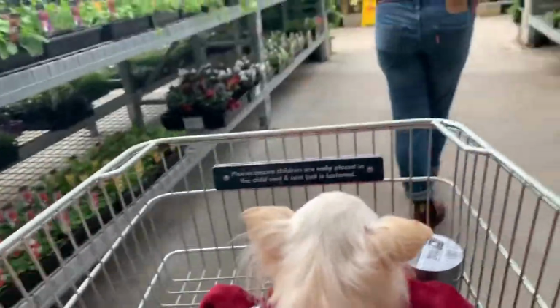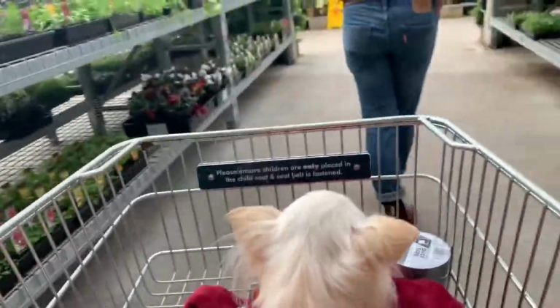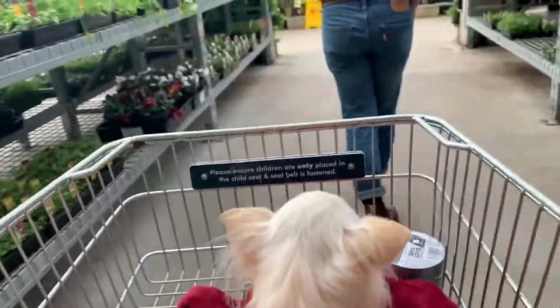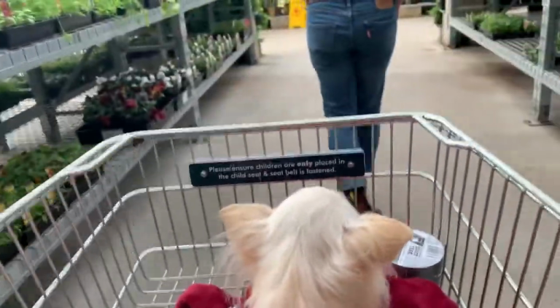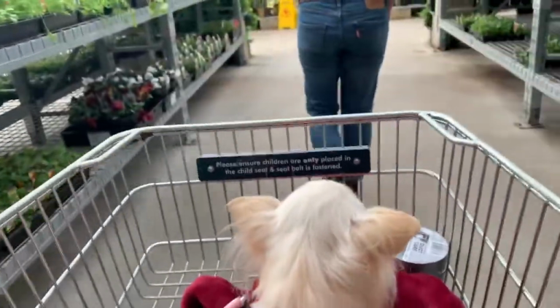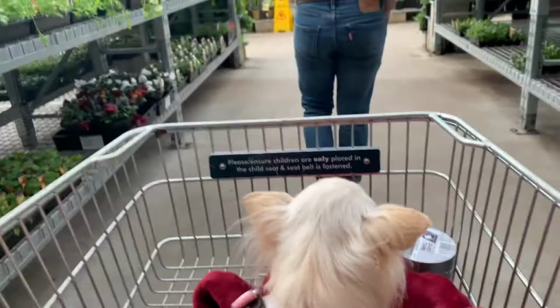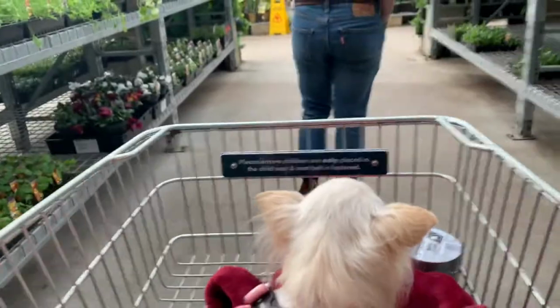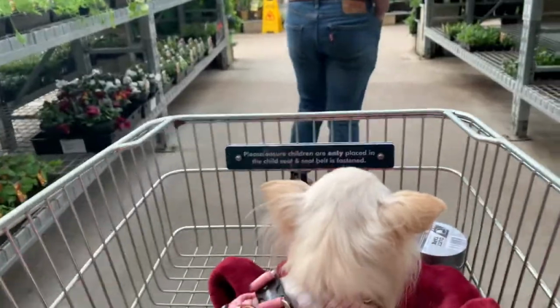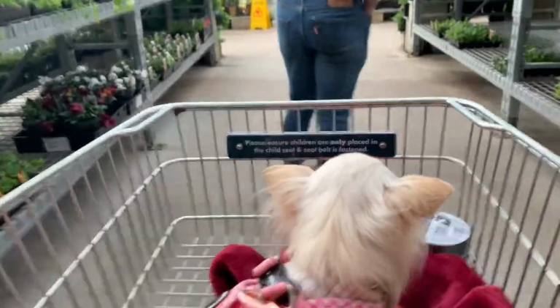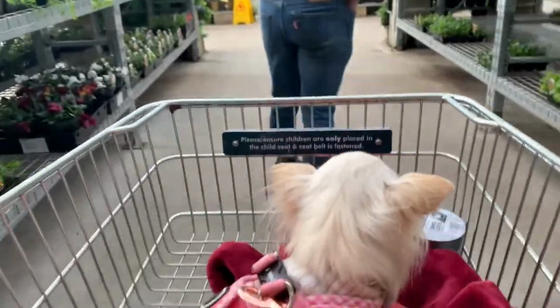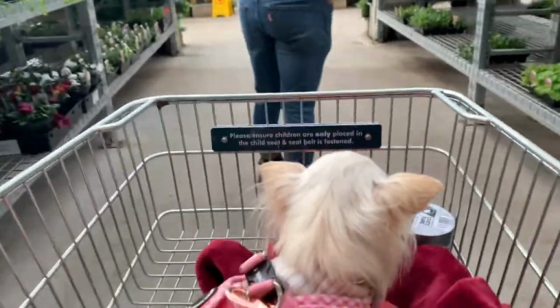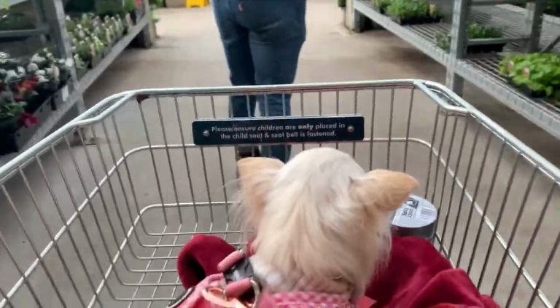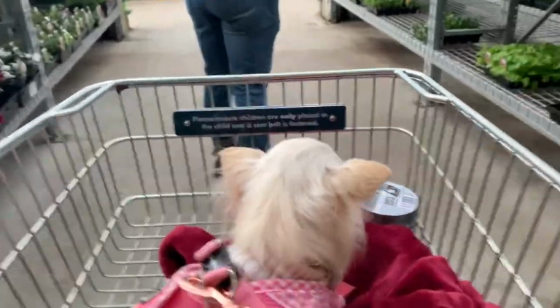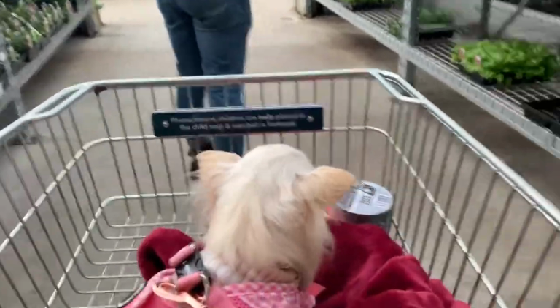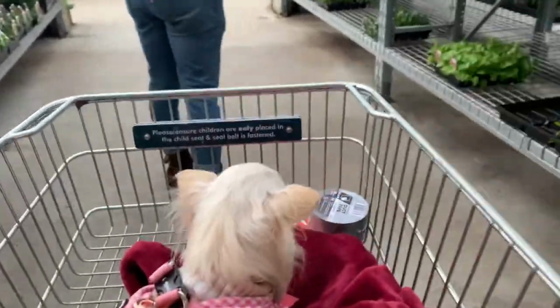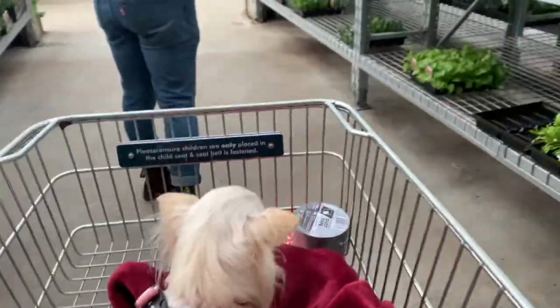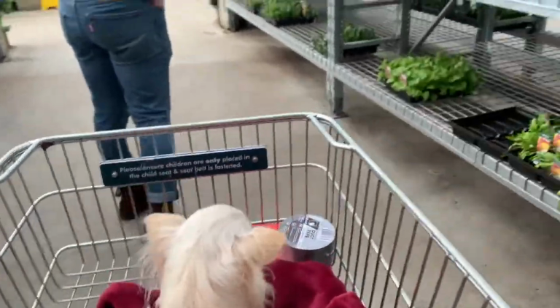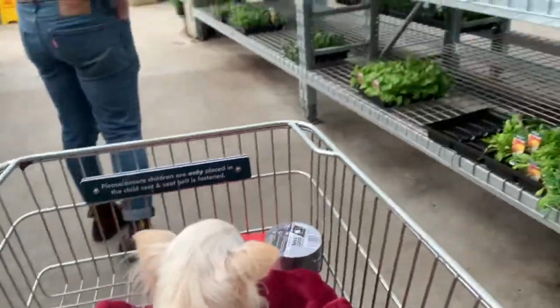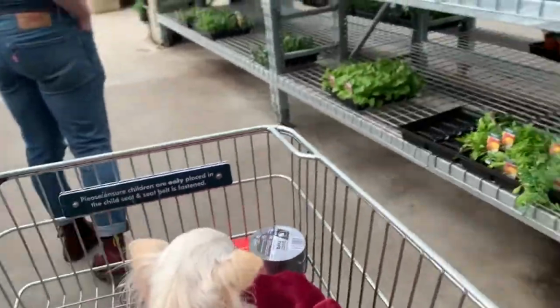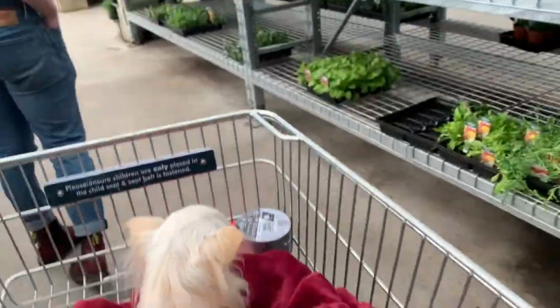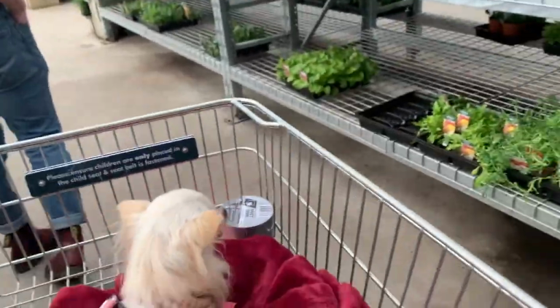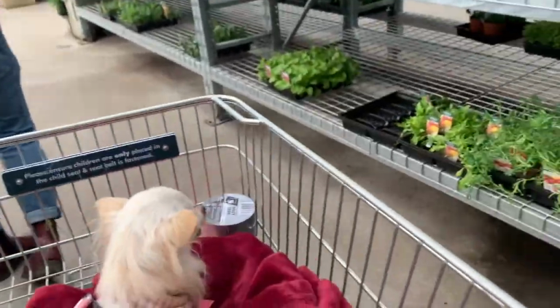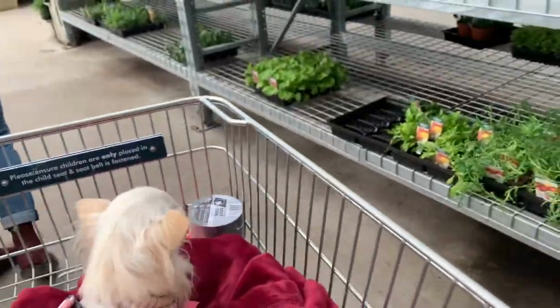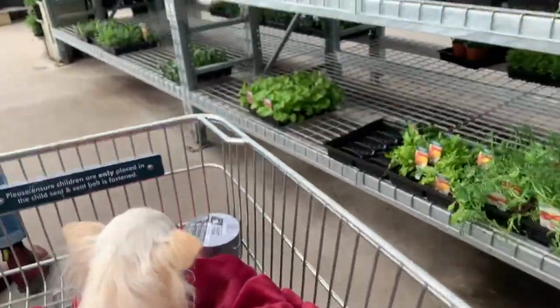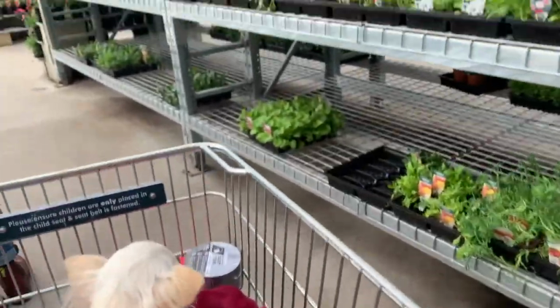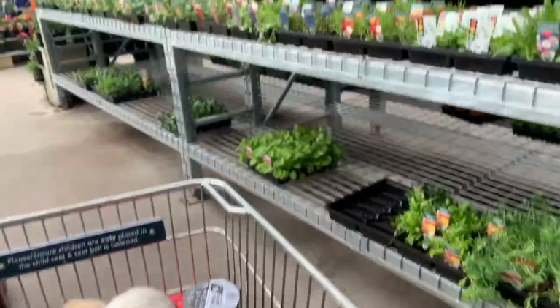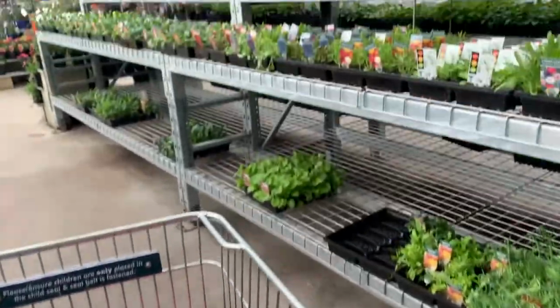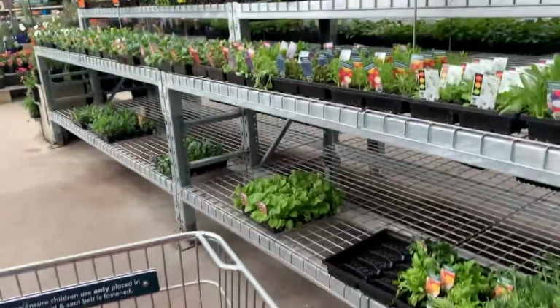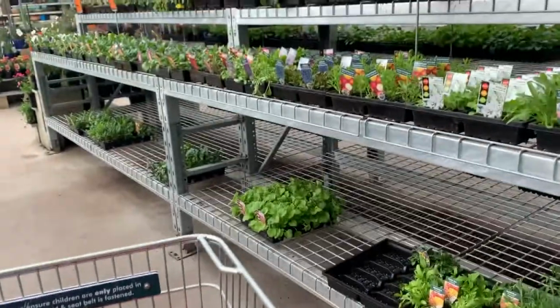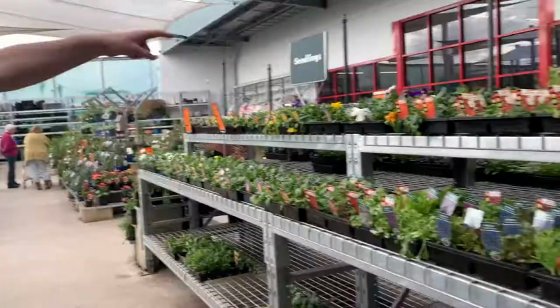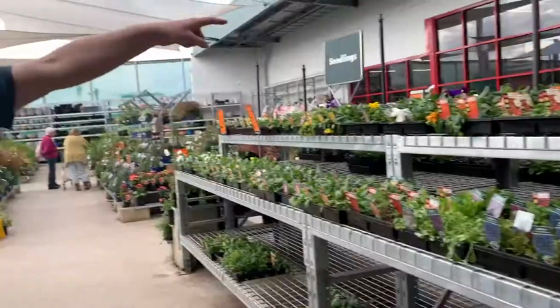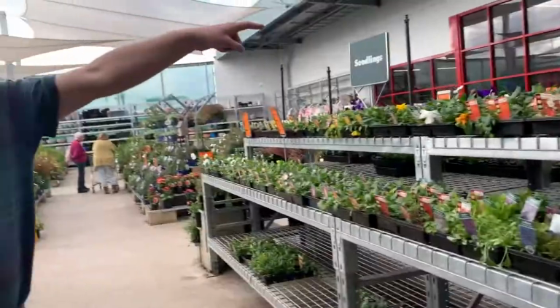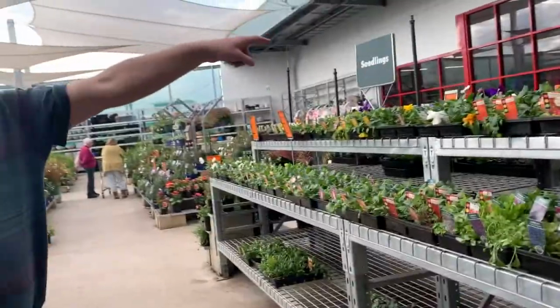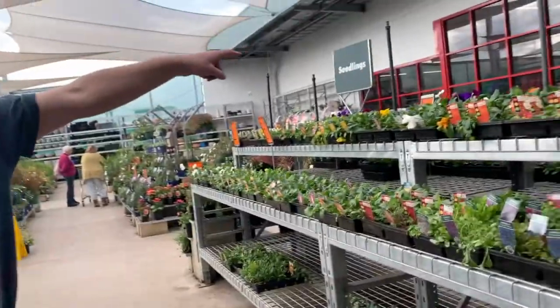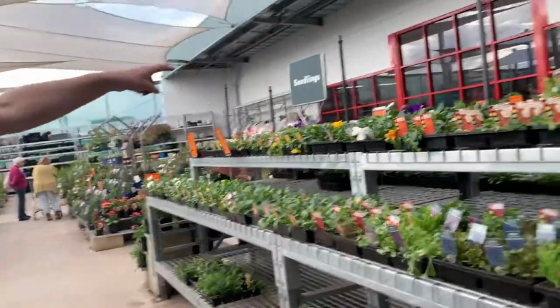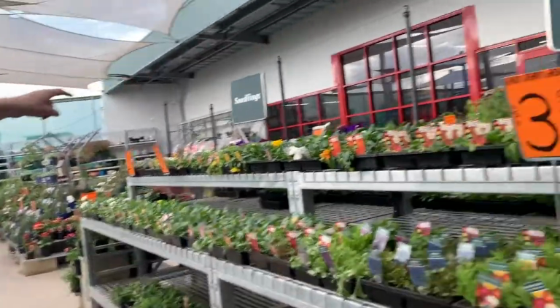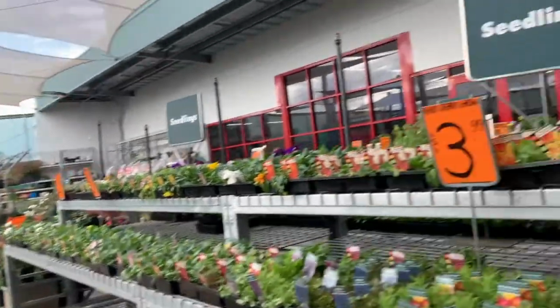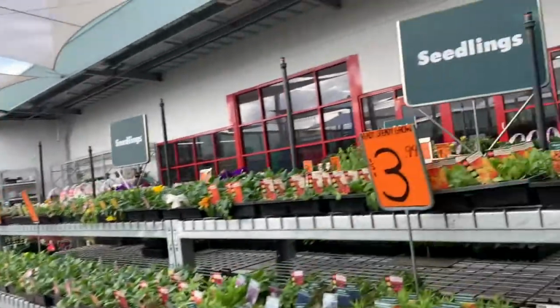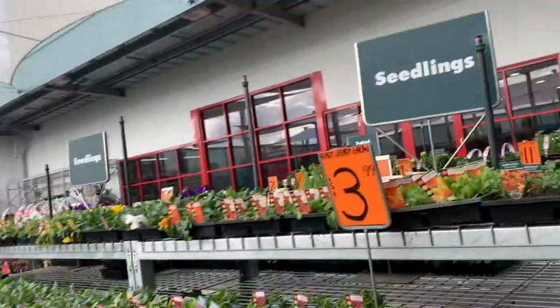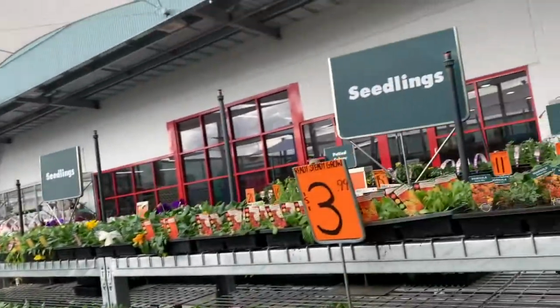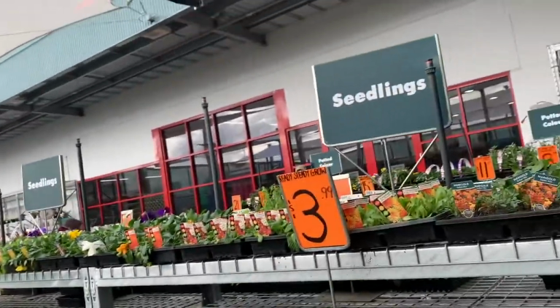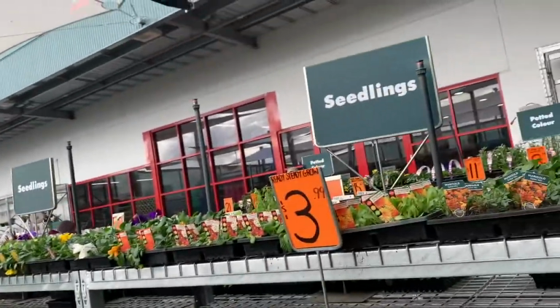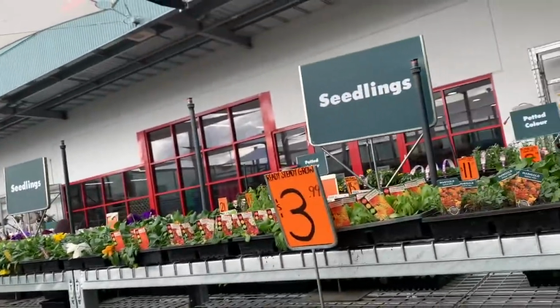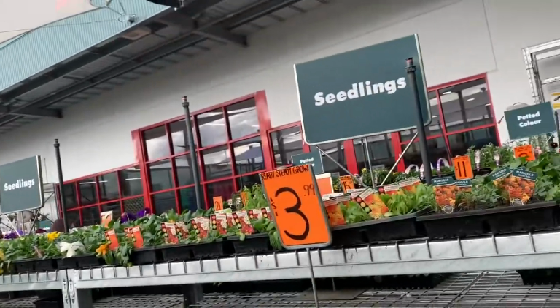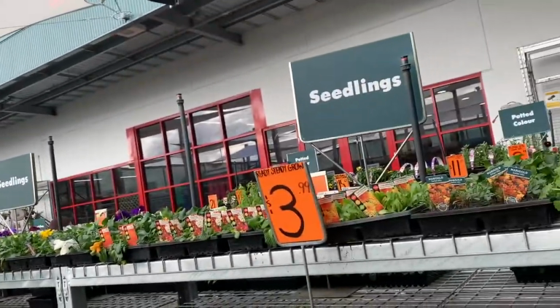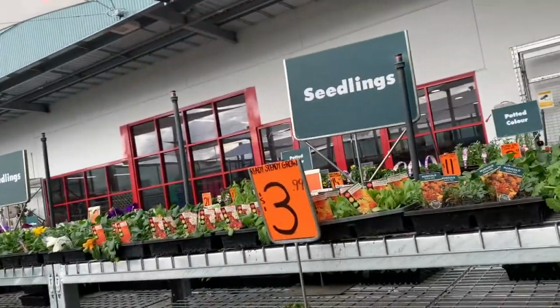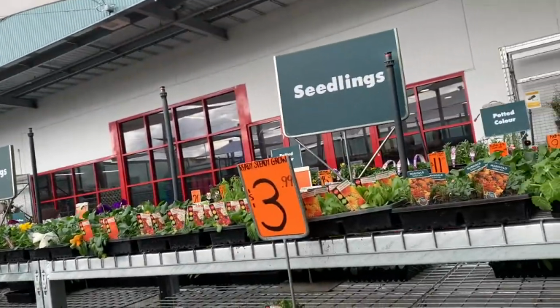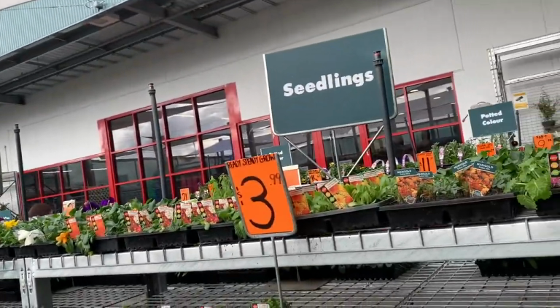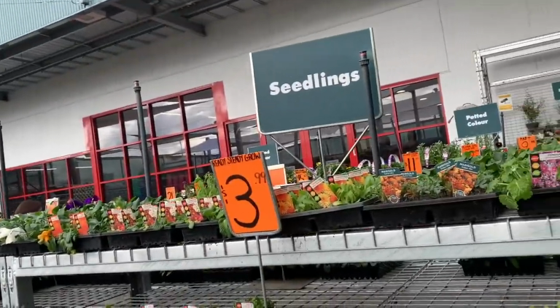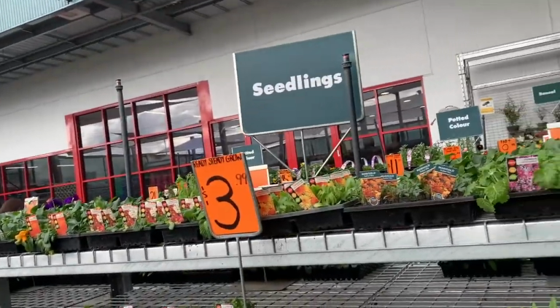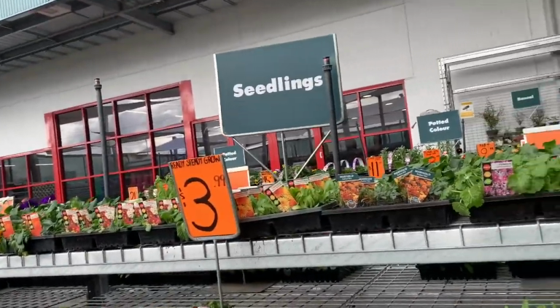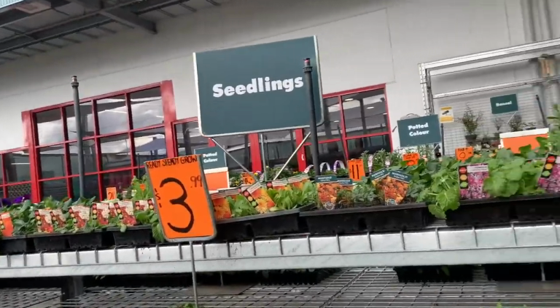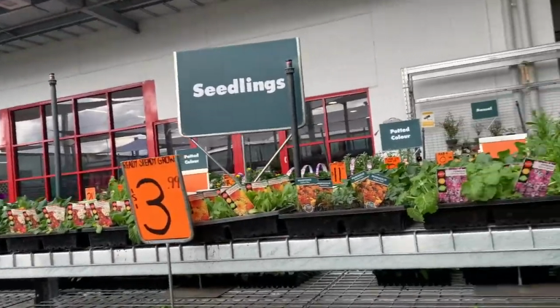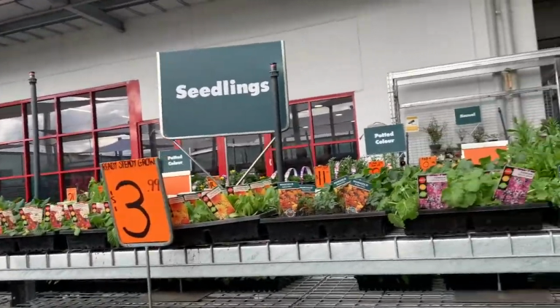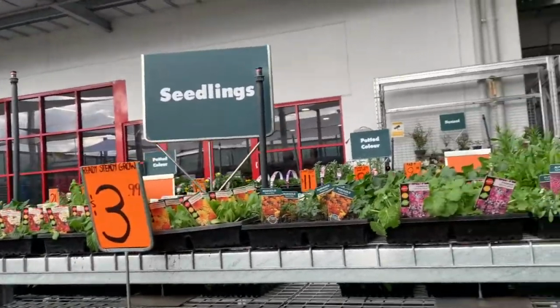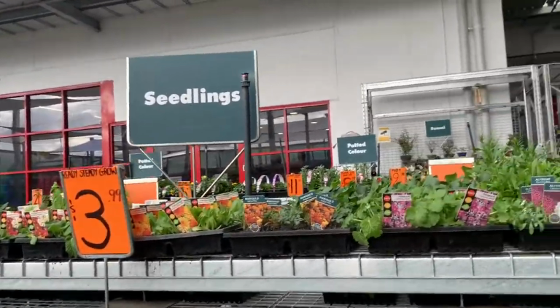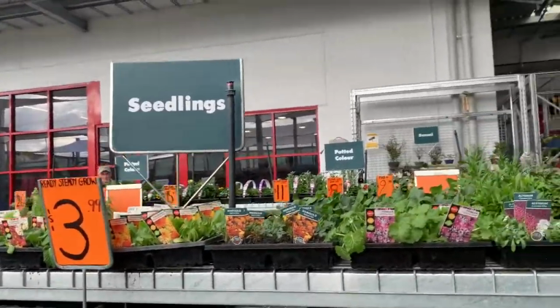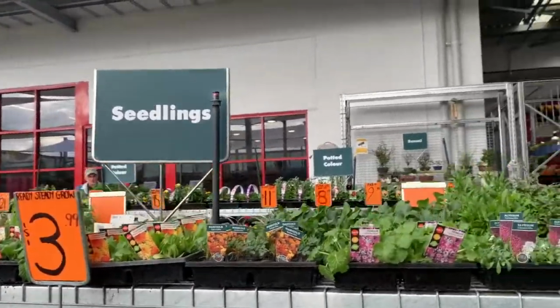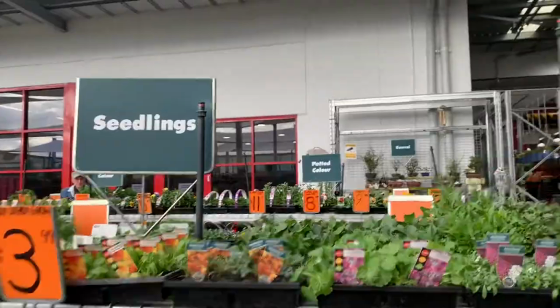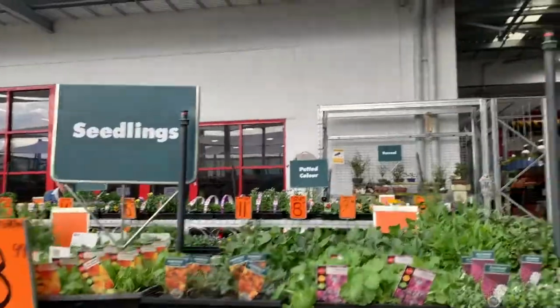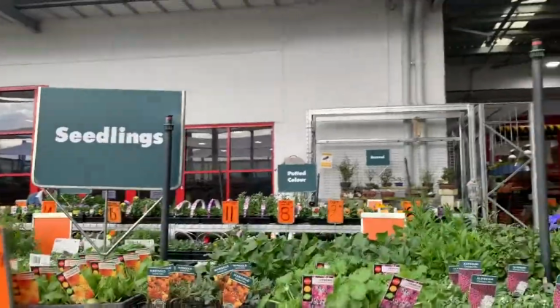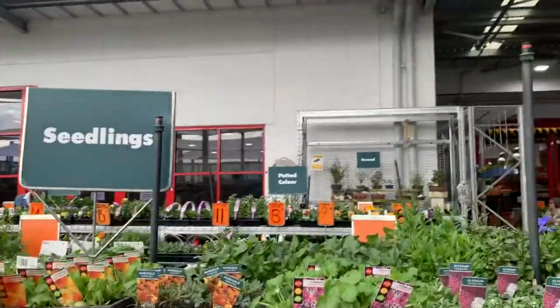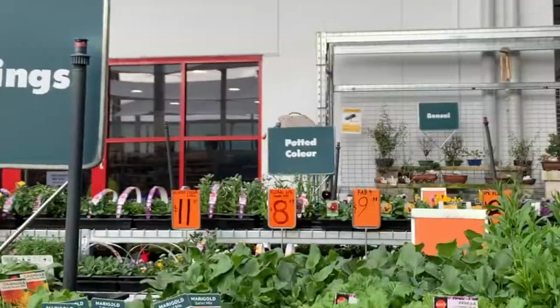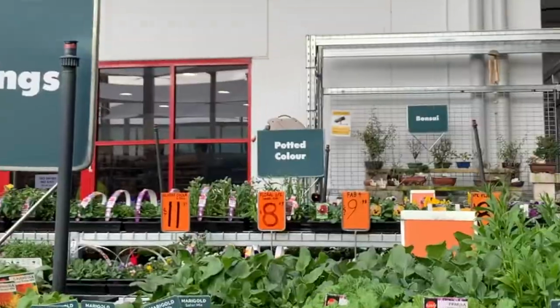Alright, so we want some potted colour. Is that cottage stuff? Potted colour.